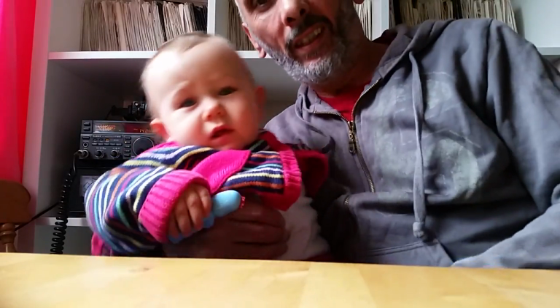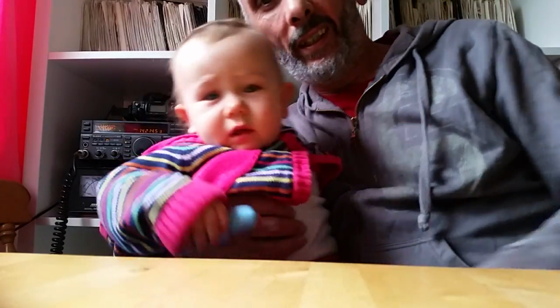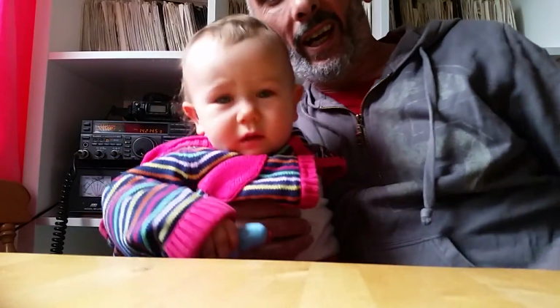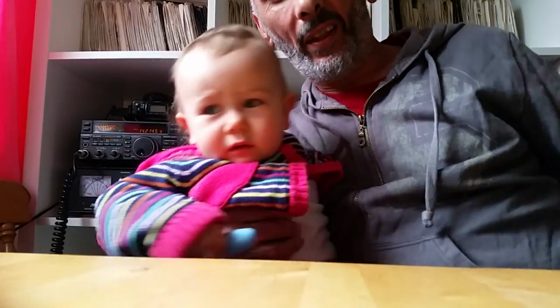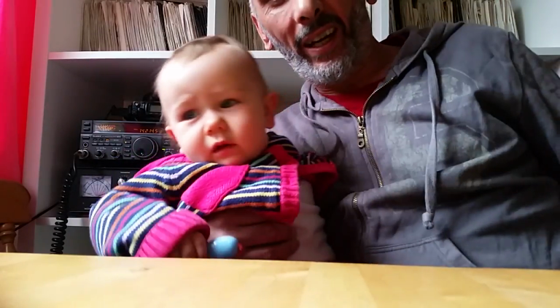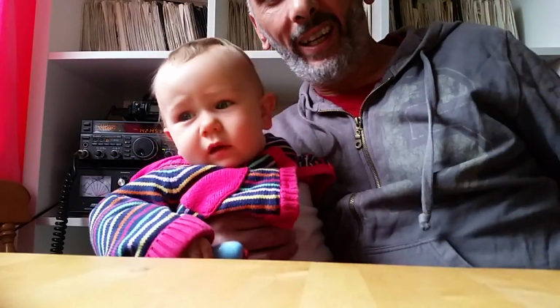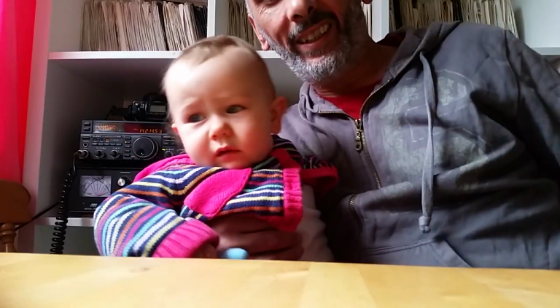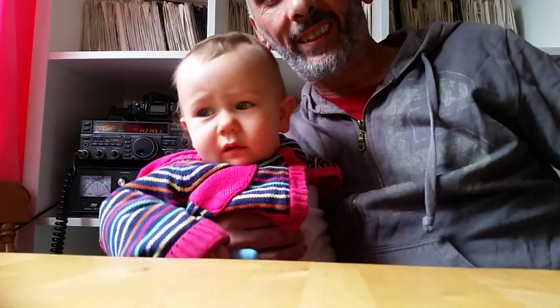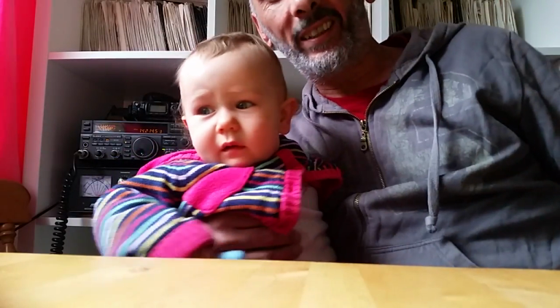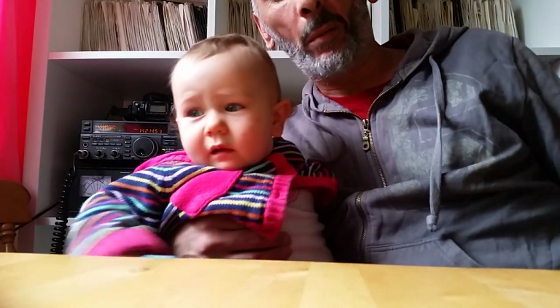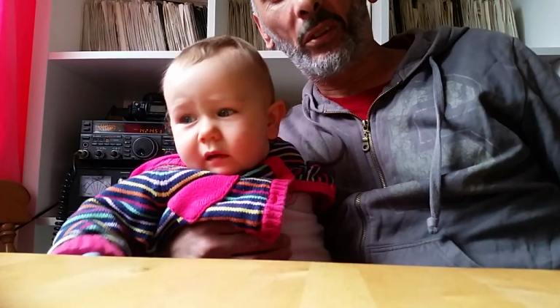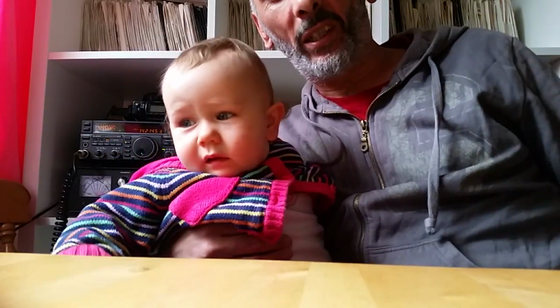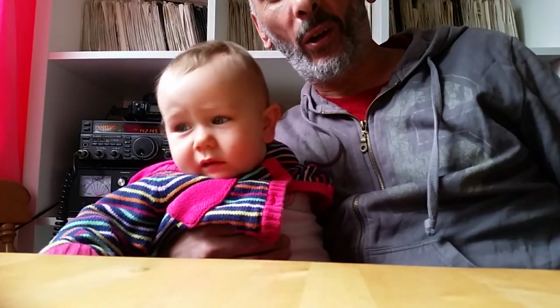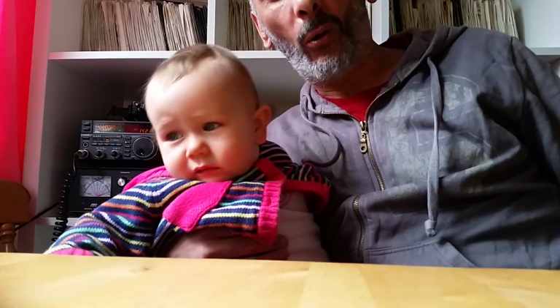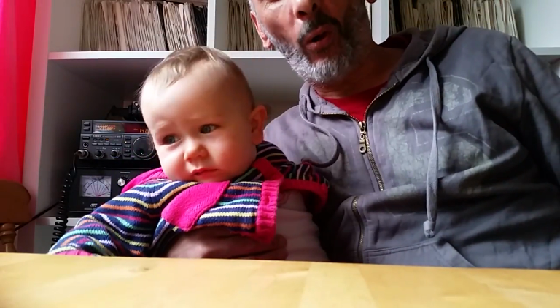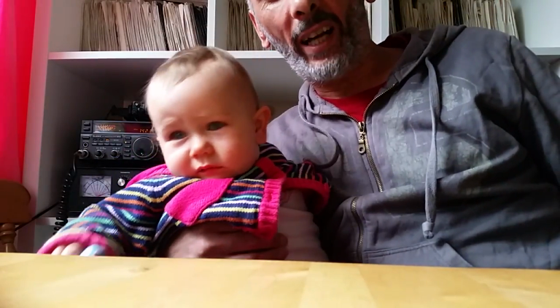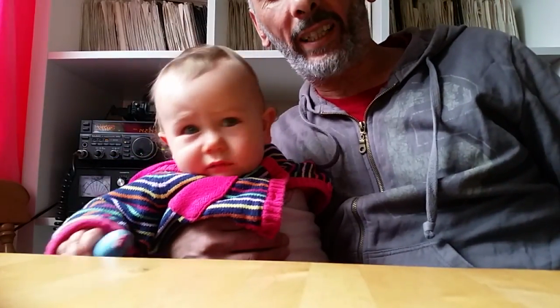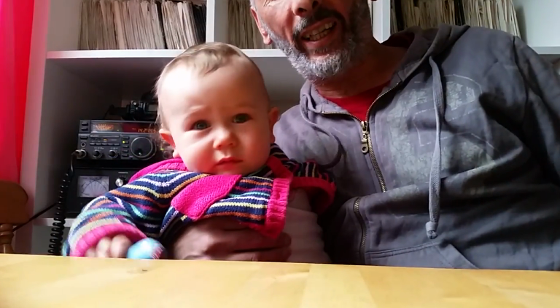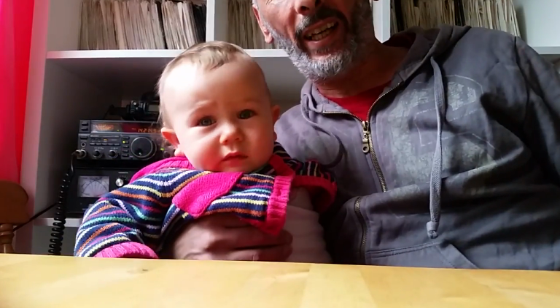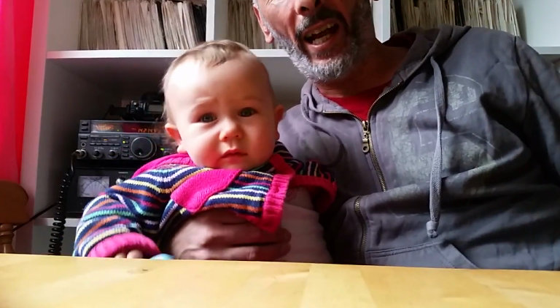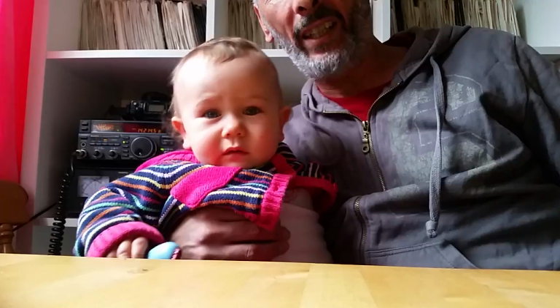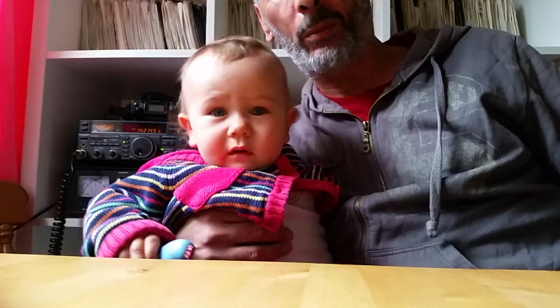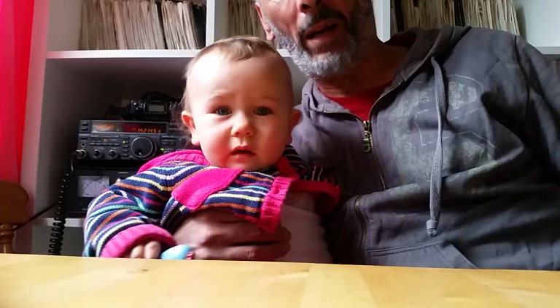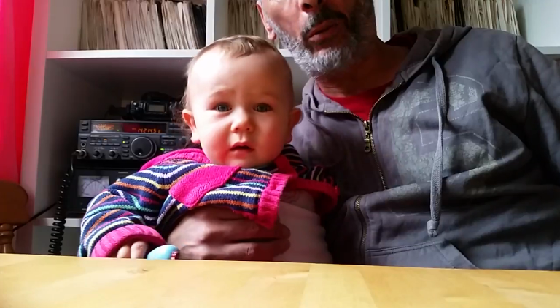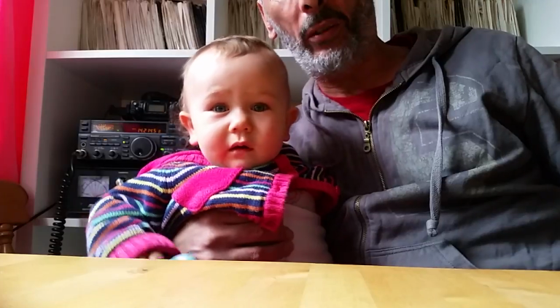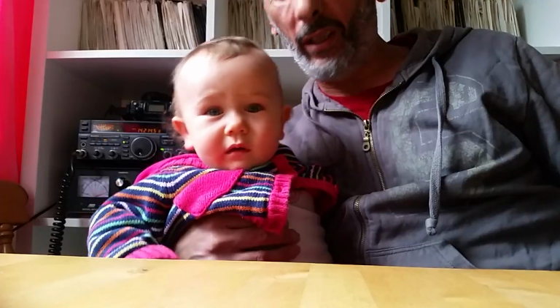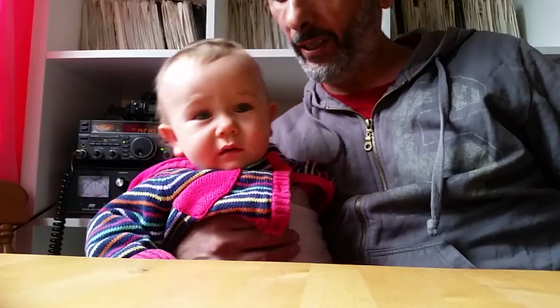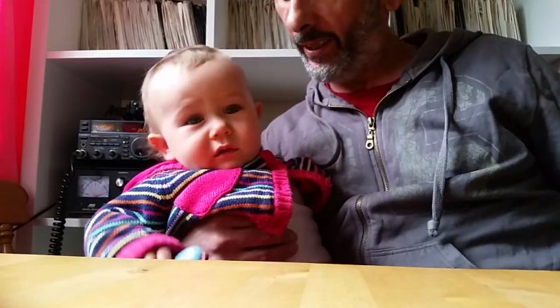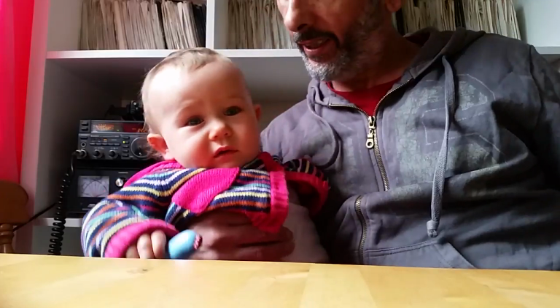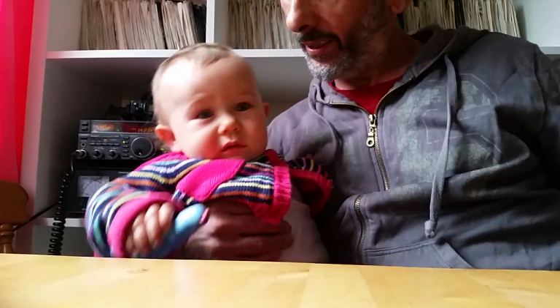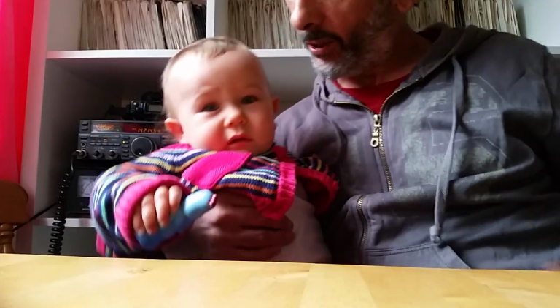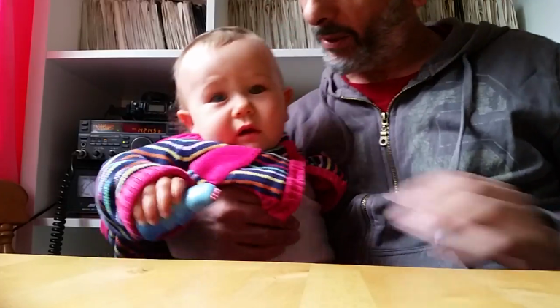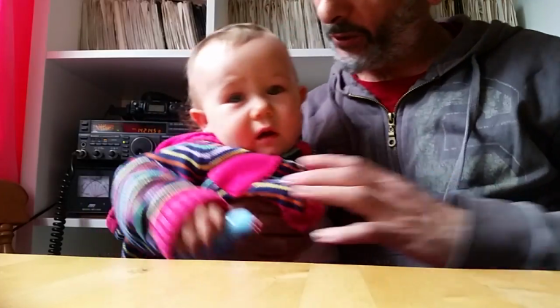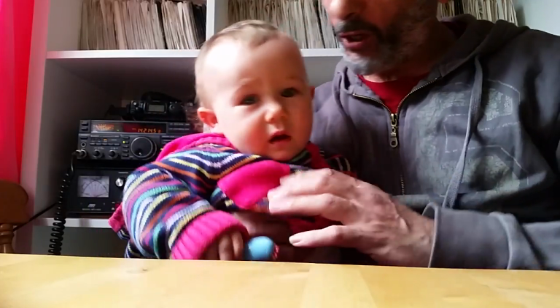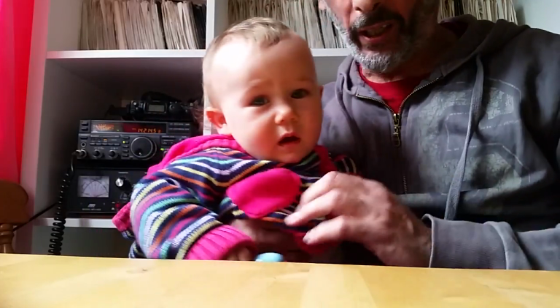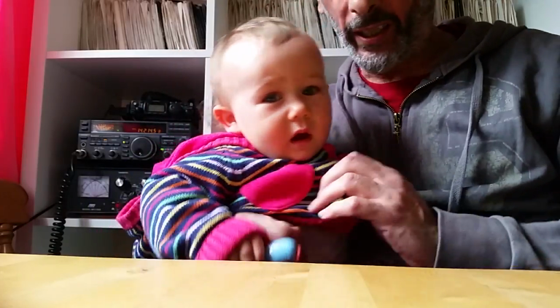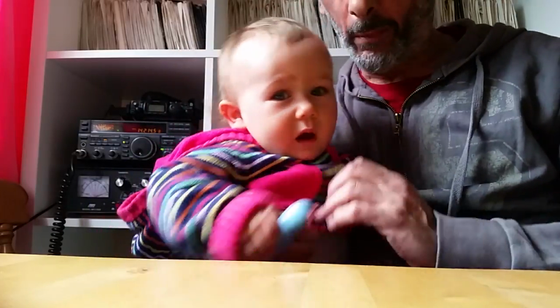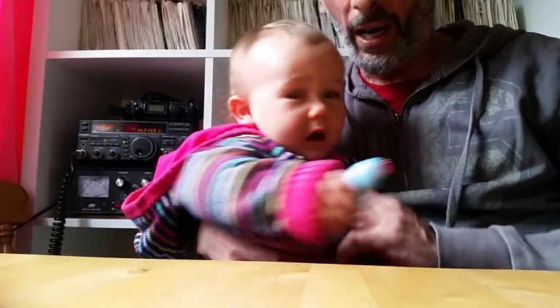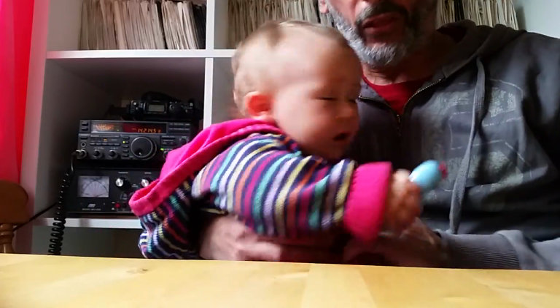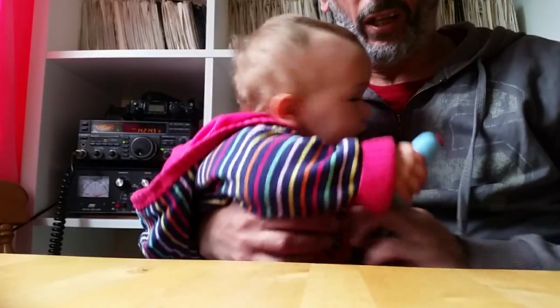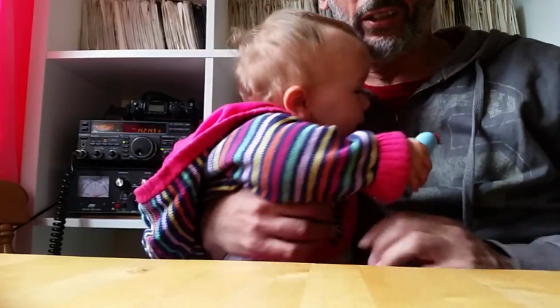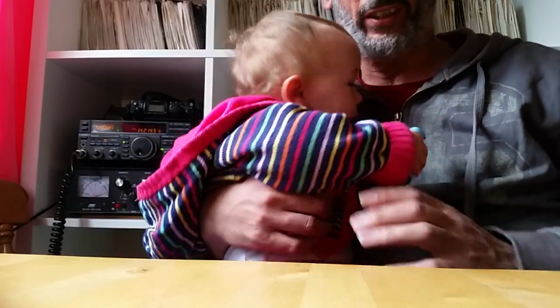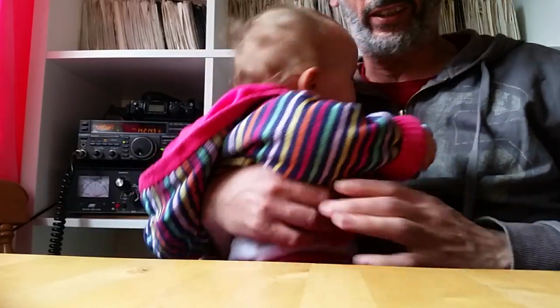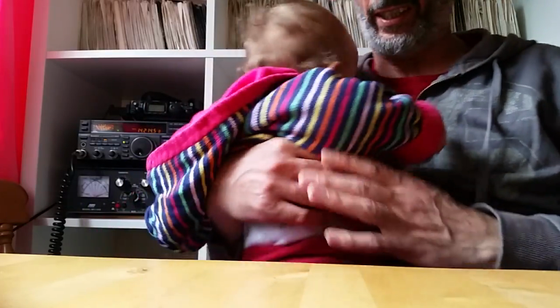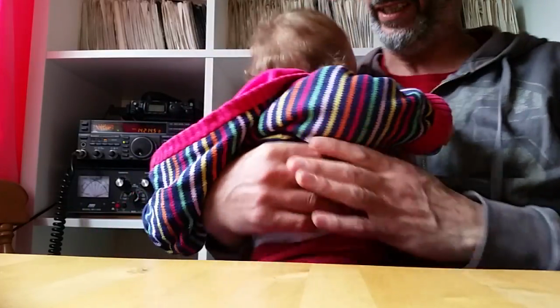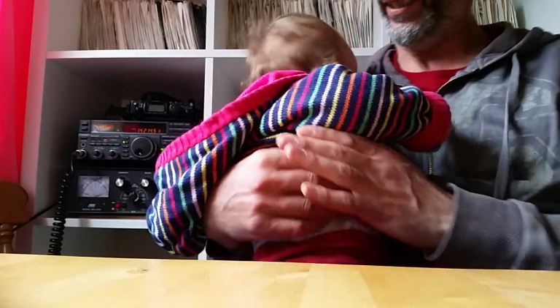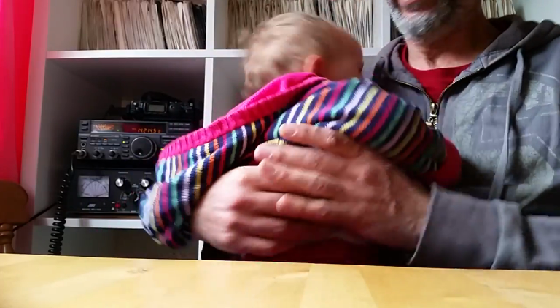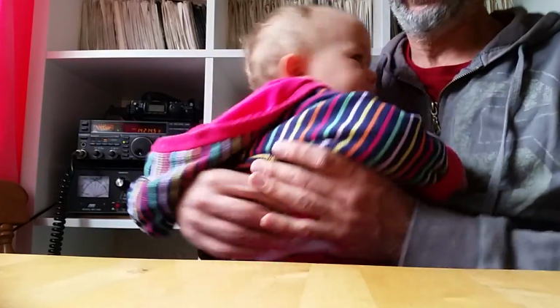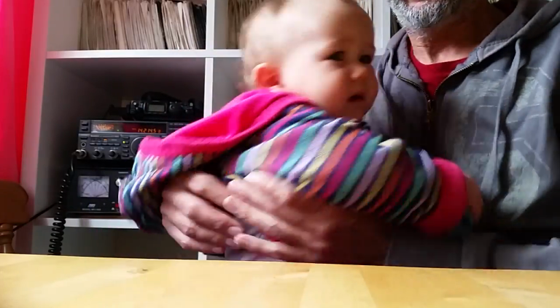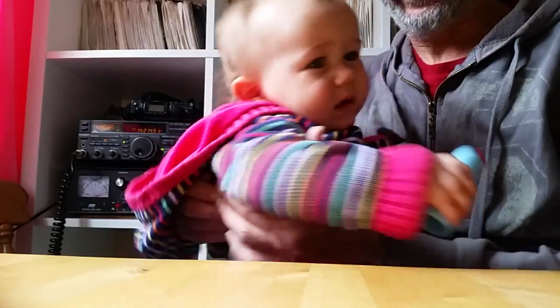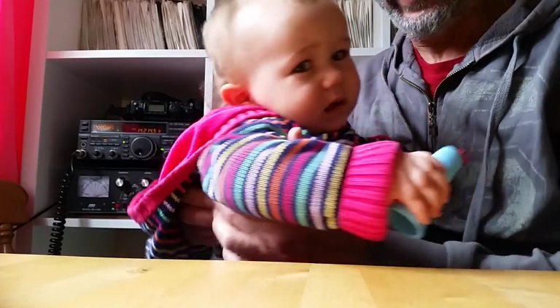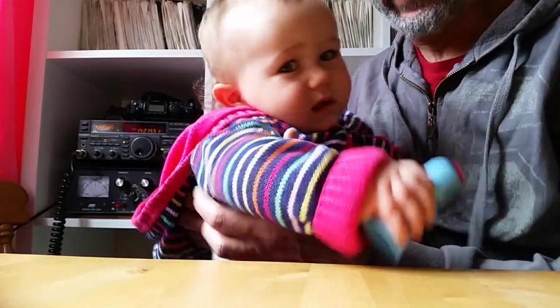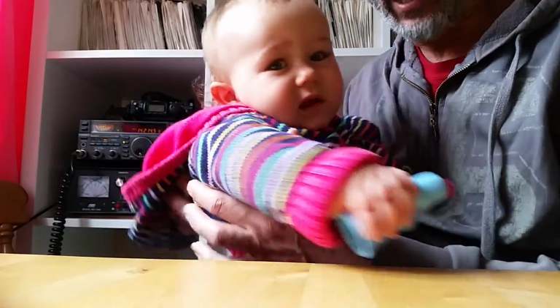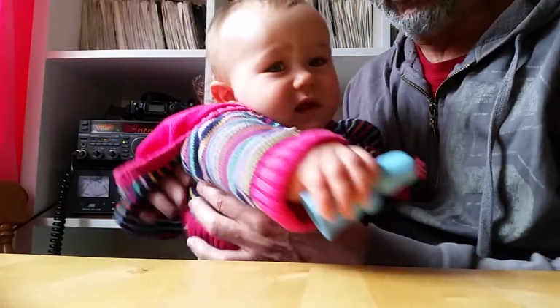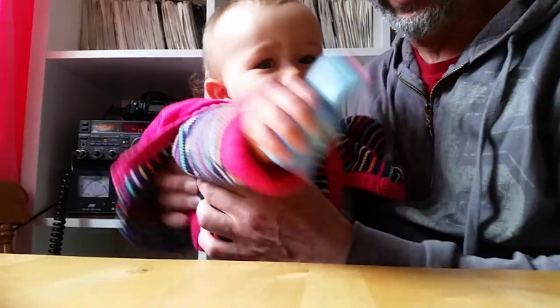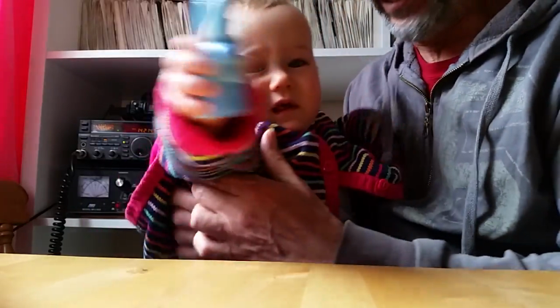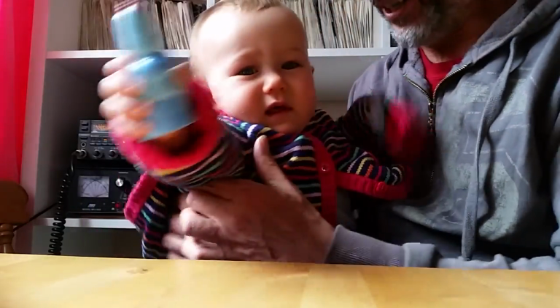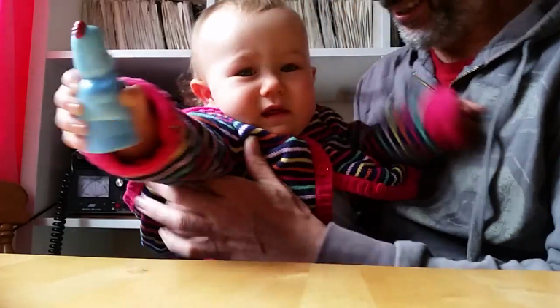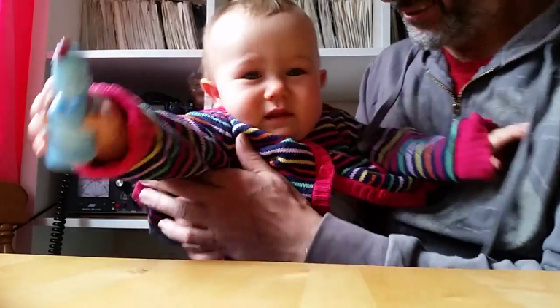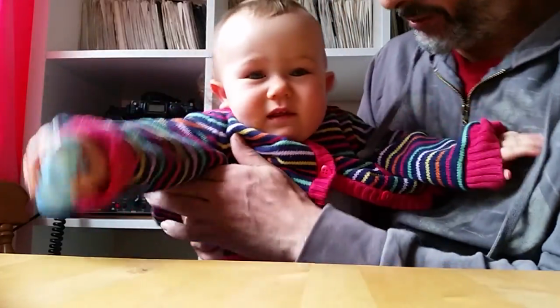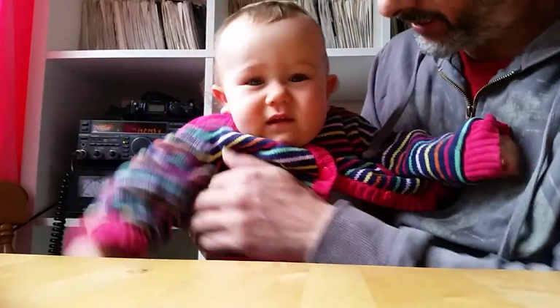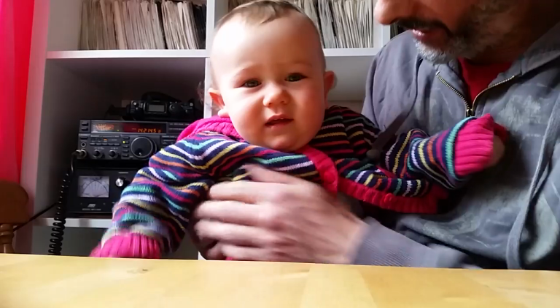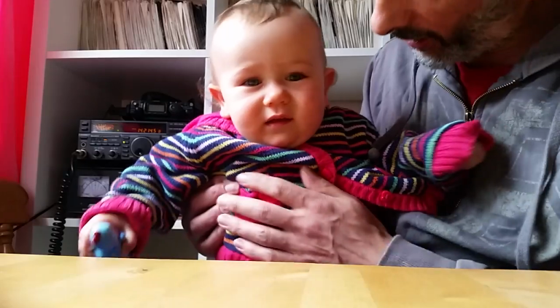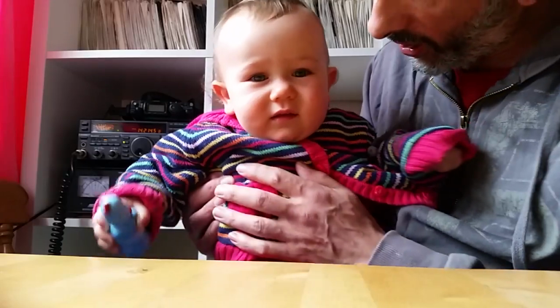Hi there, this is M0YKS back with you. I've got my daughter here Martha — she's getting into ham radio. You want to say hello?